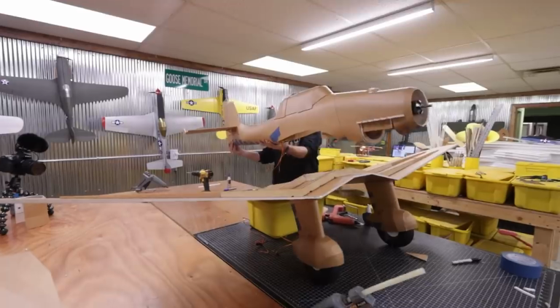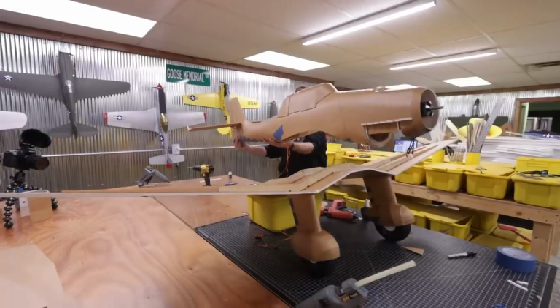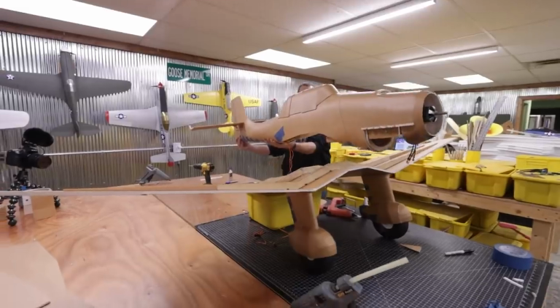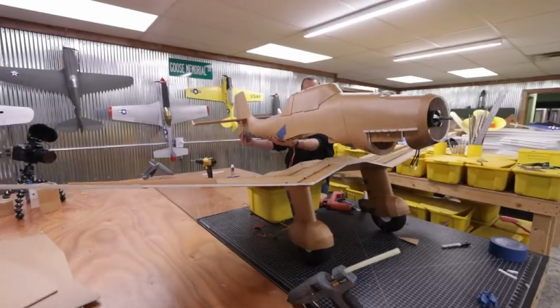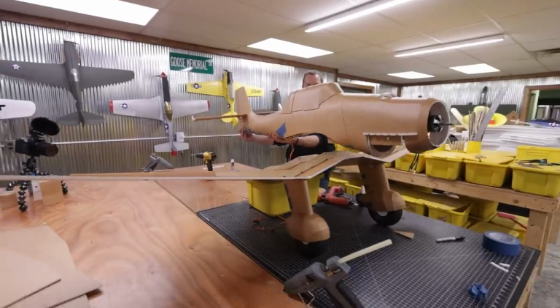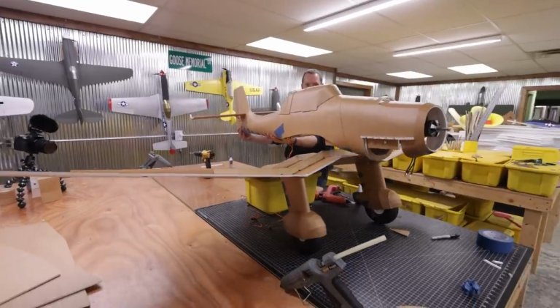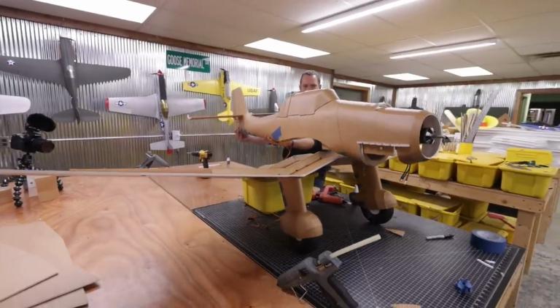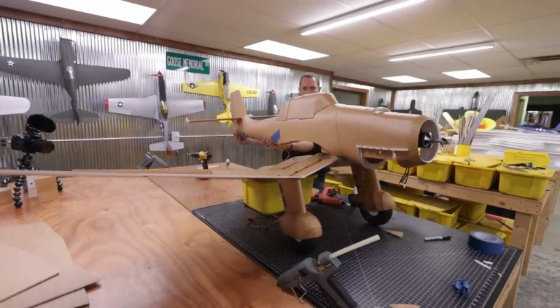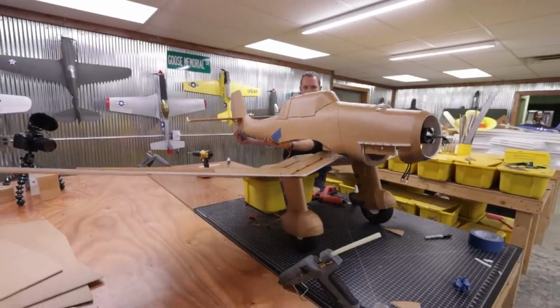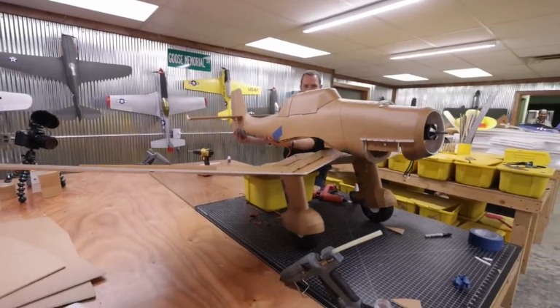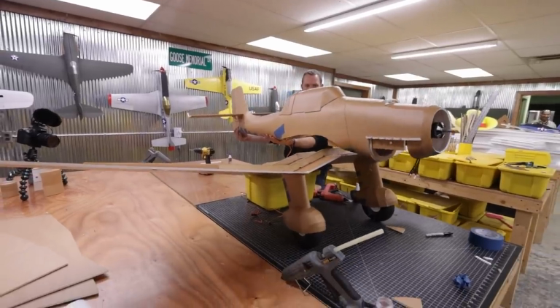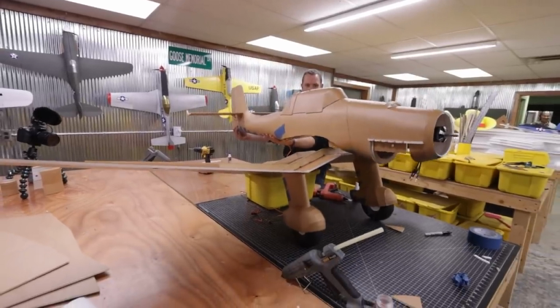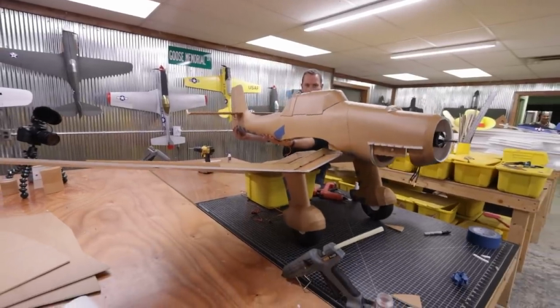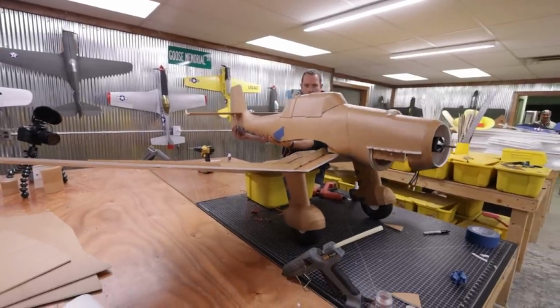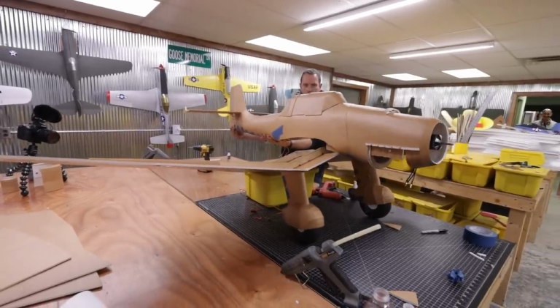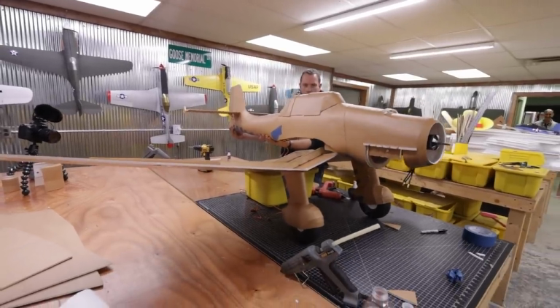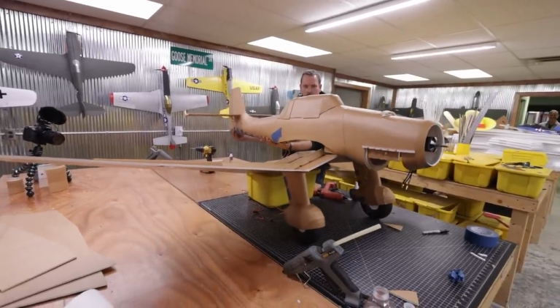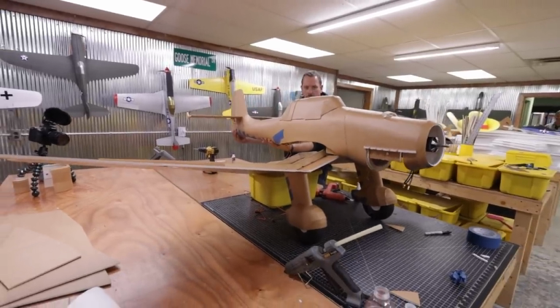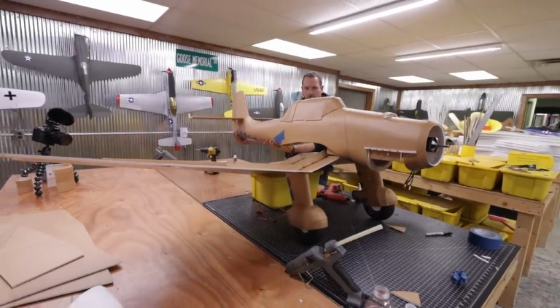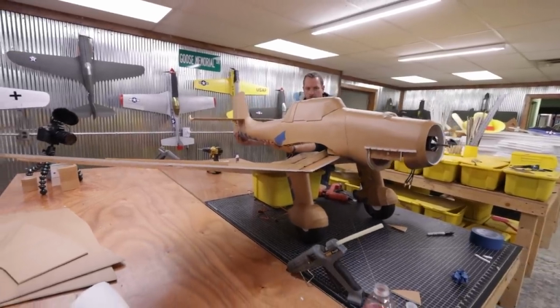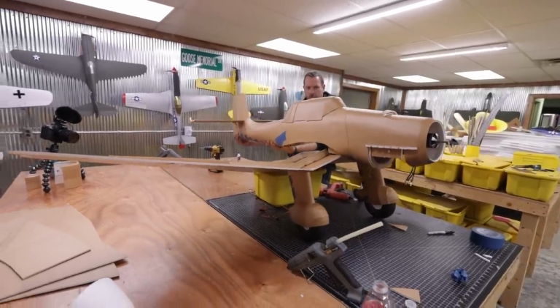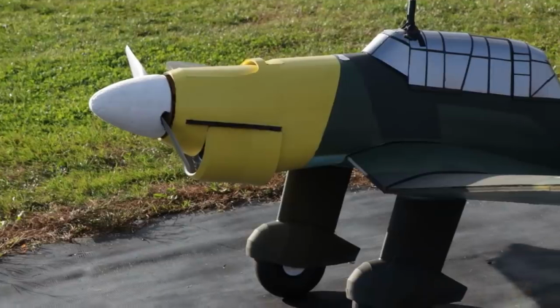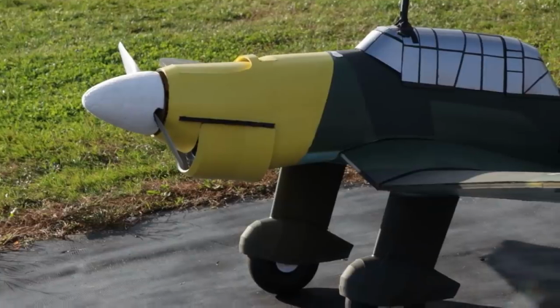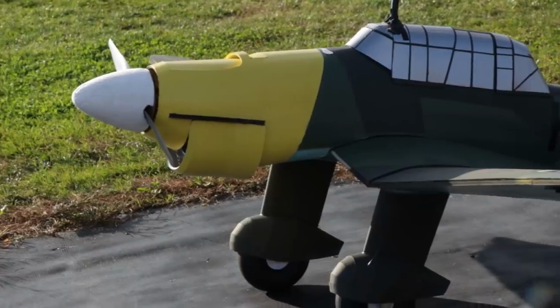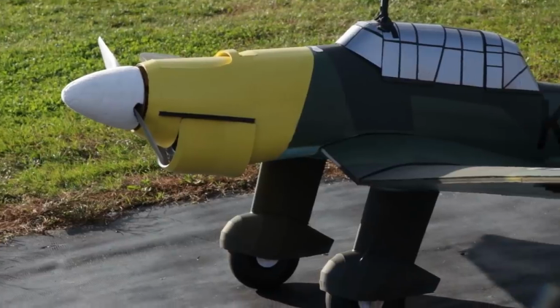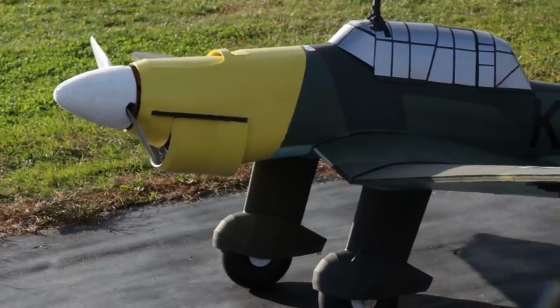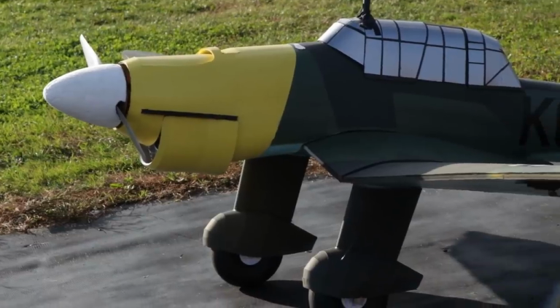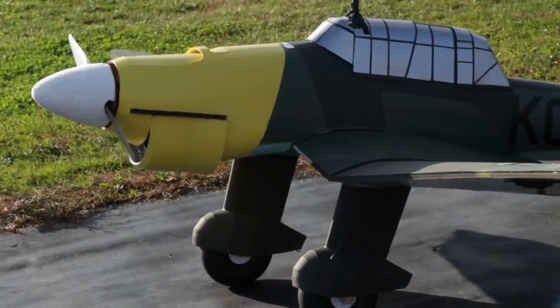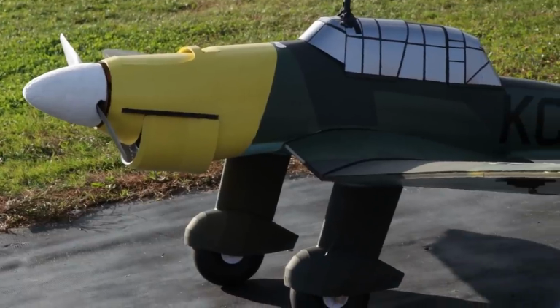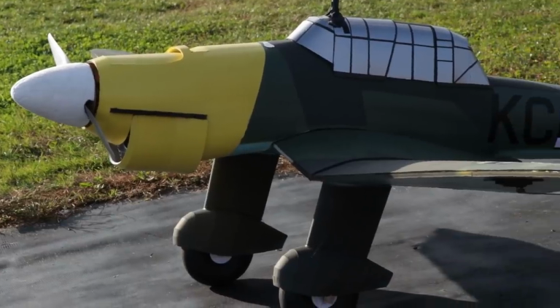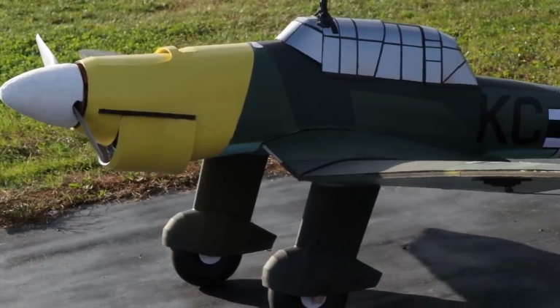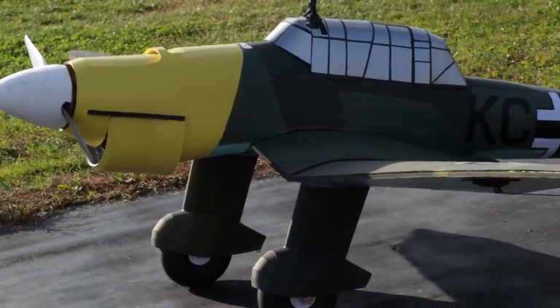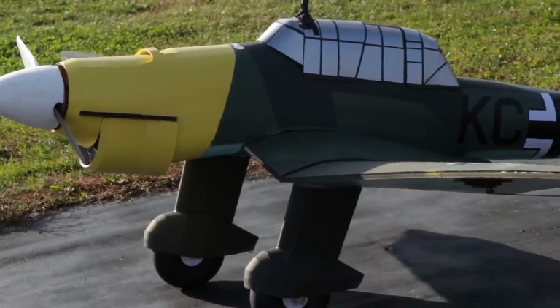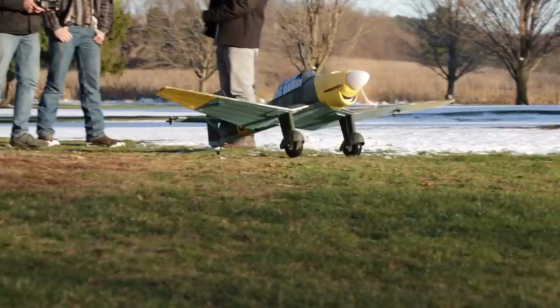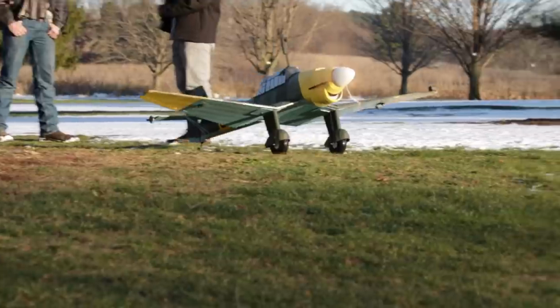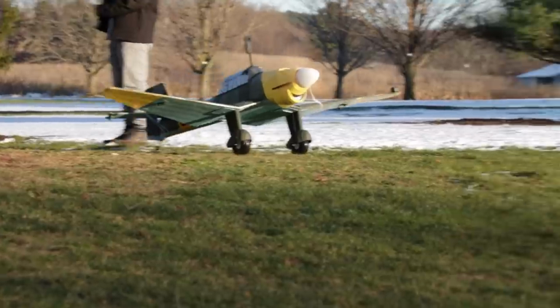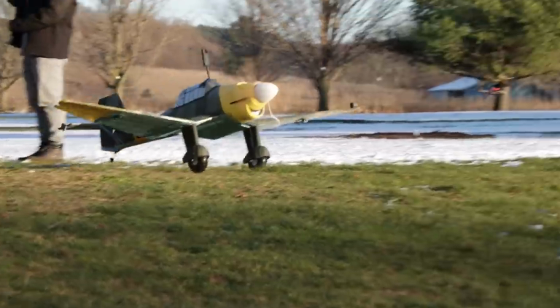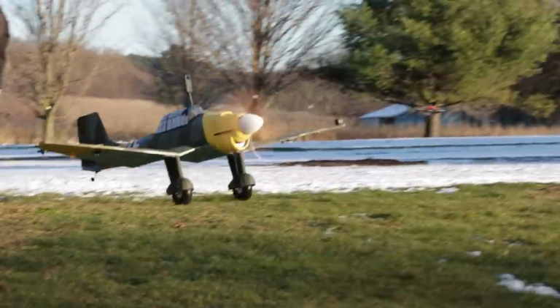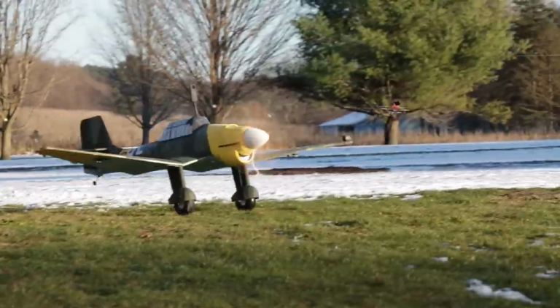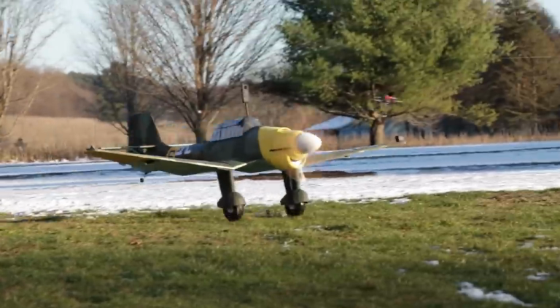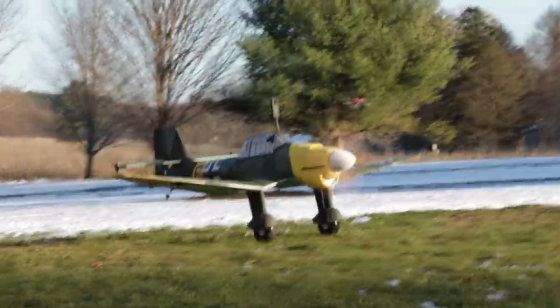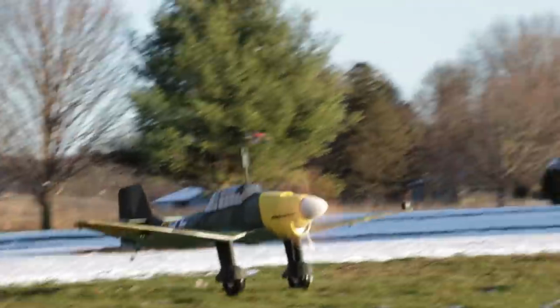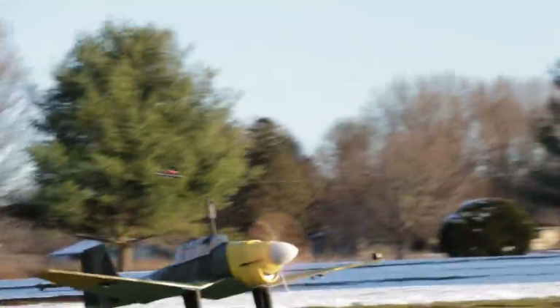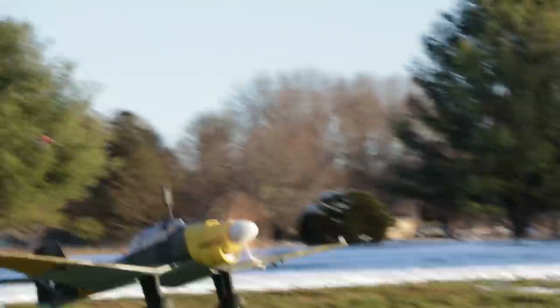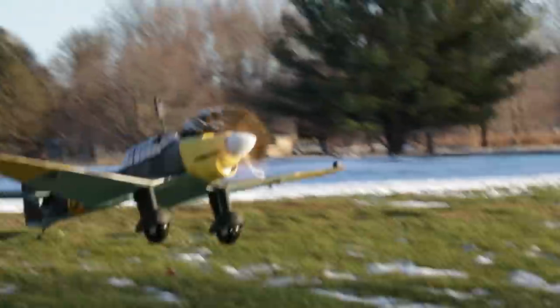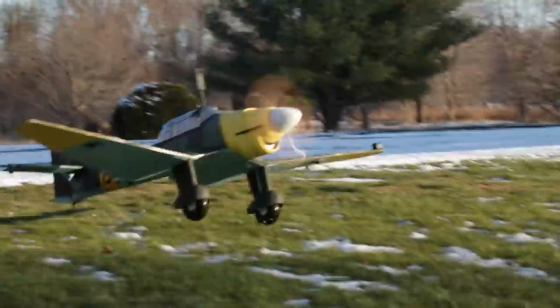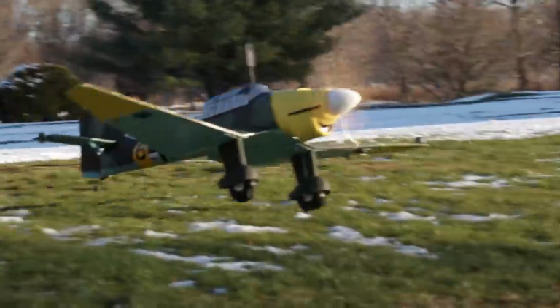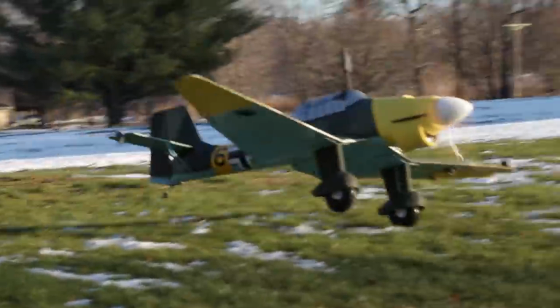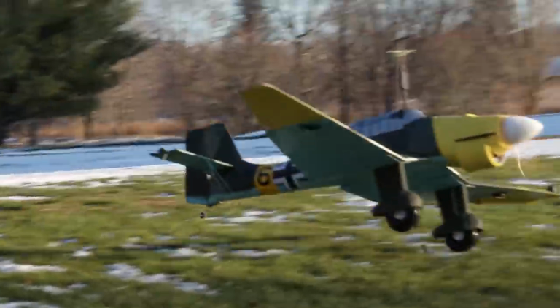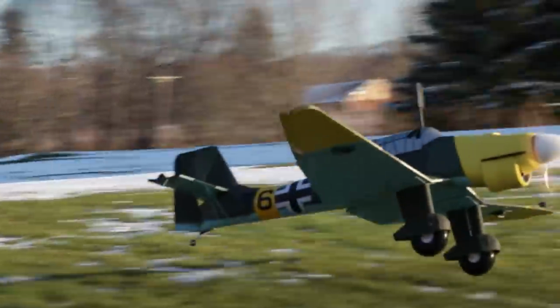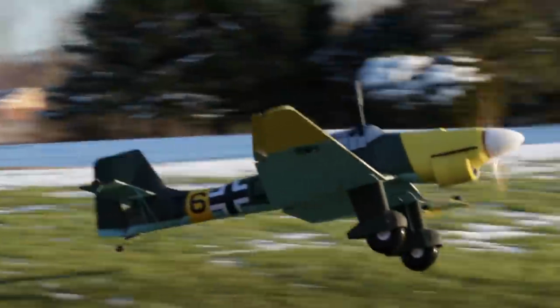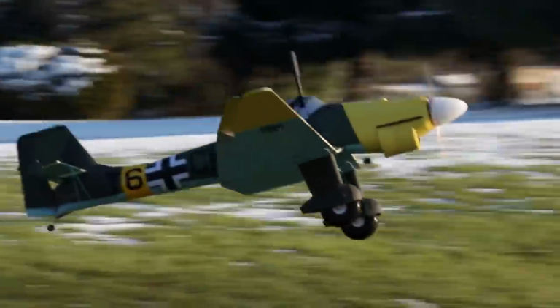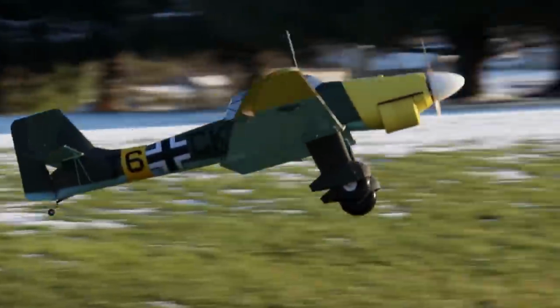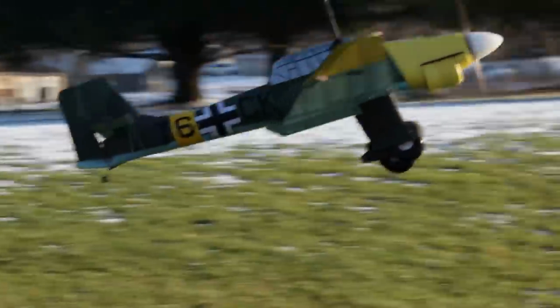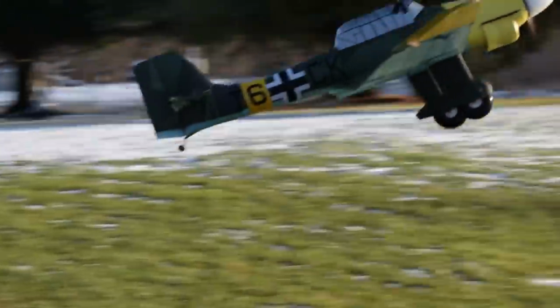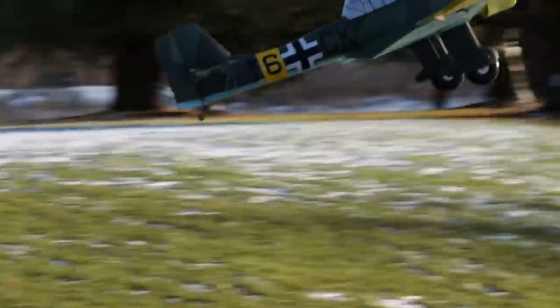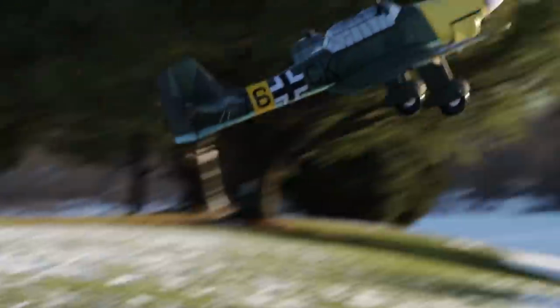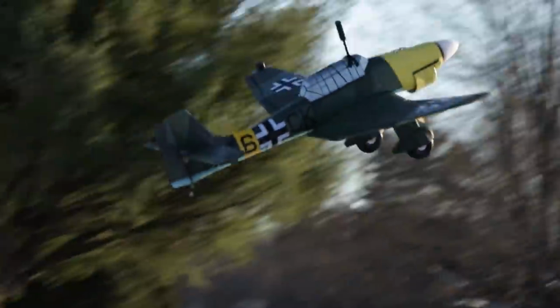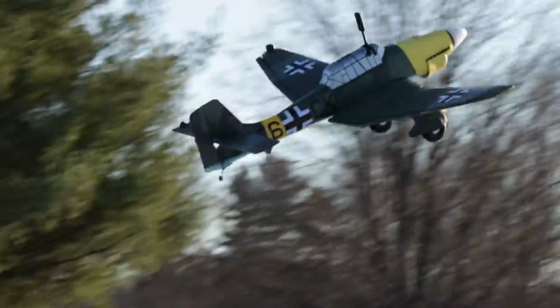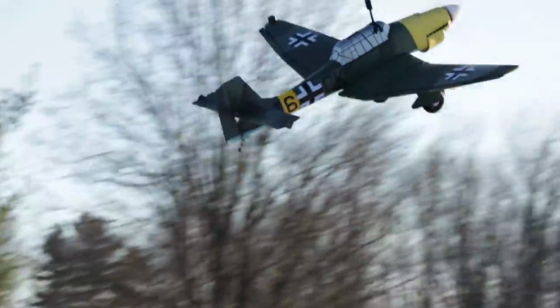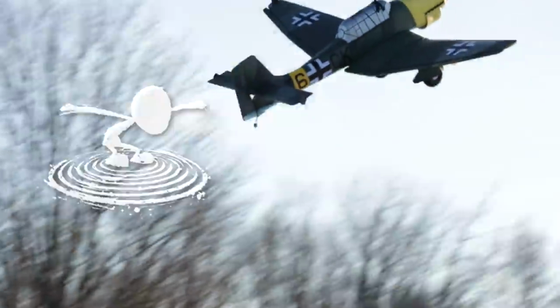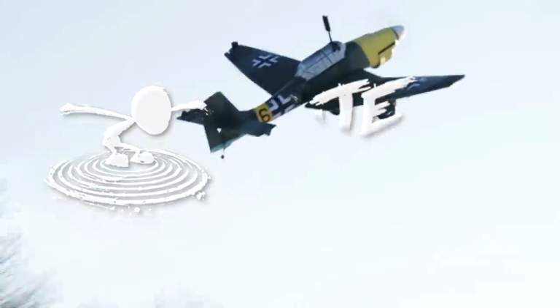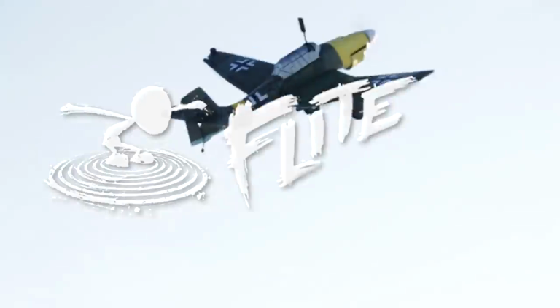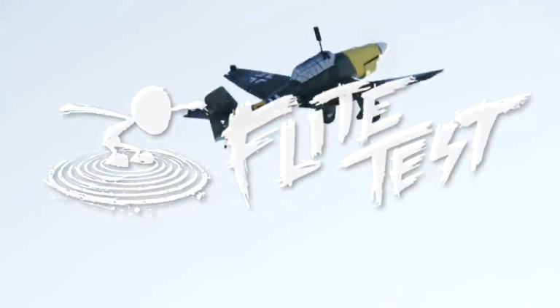In today's video, we're going to build the iconic World War II dive bomber, the JU-87 Stuka, and take it out for its maiden flight.